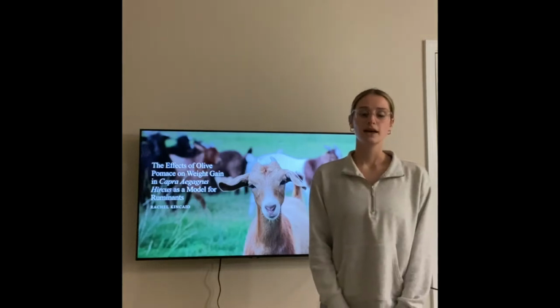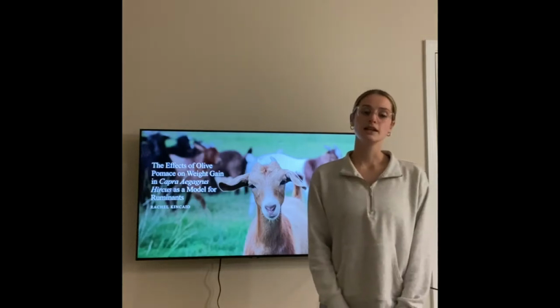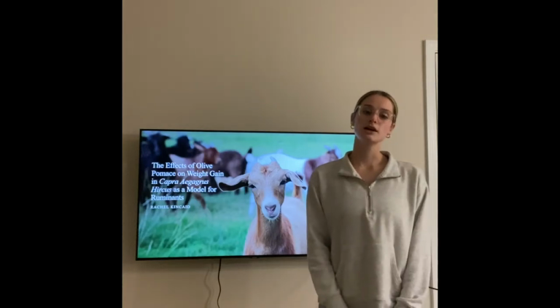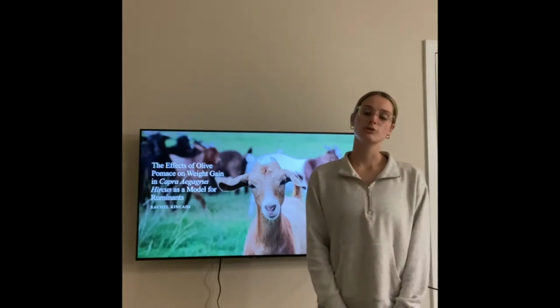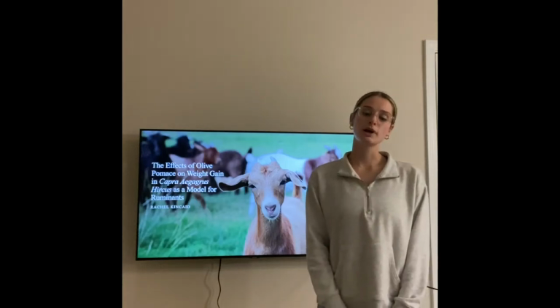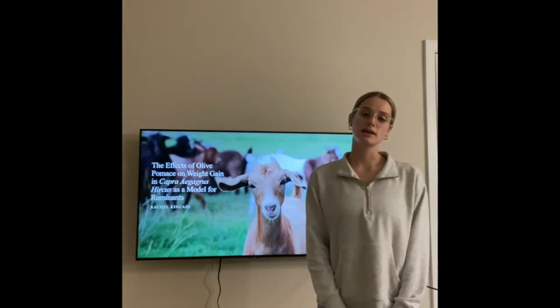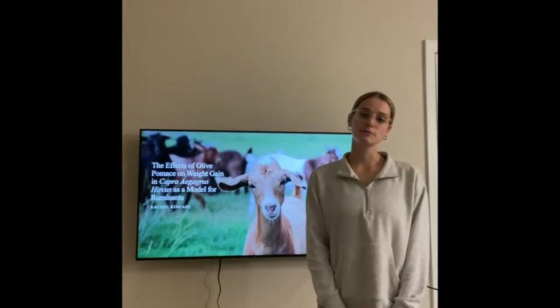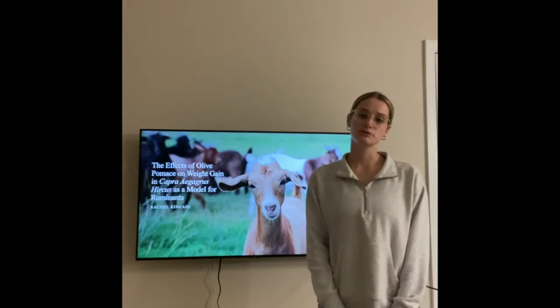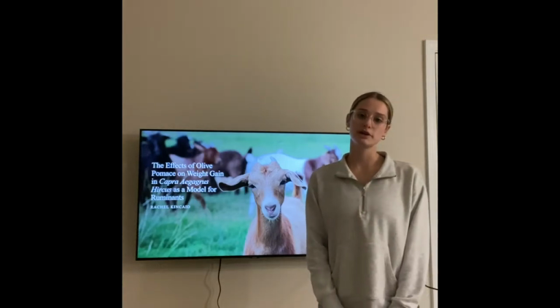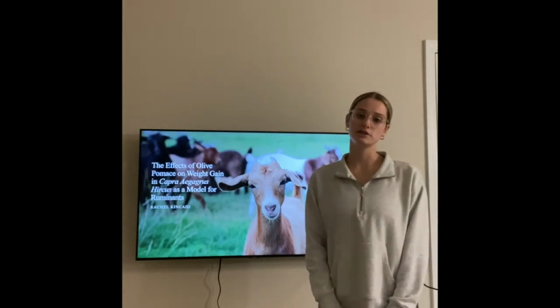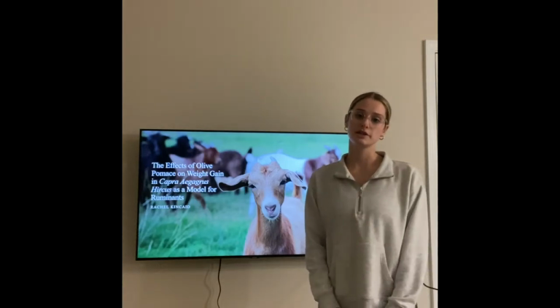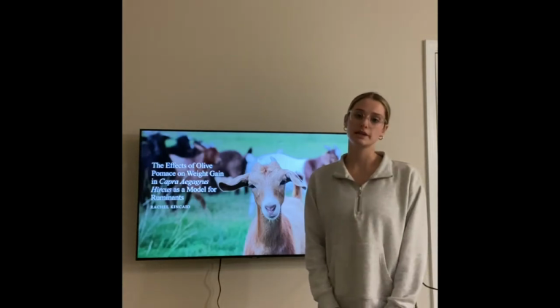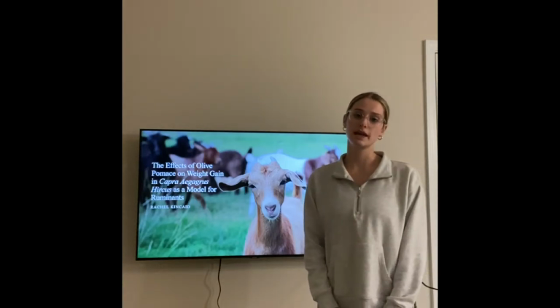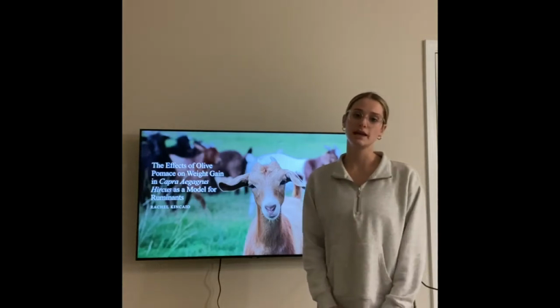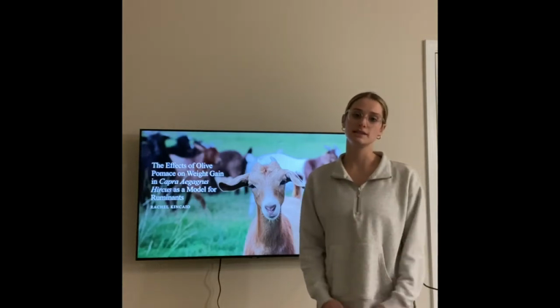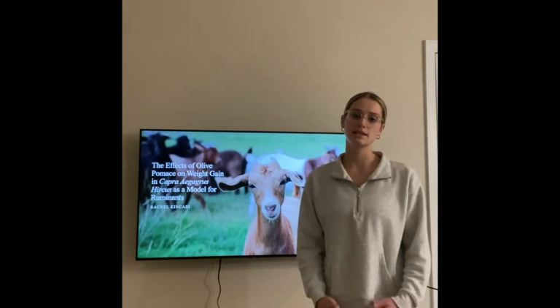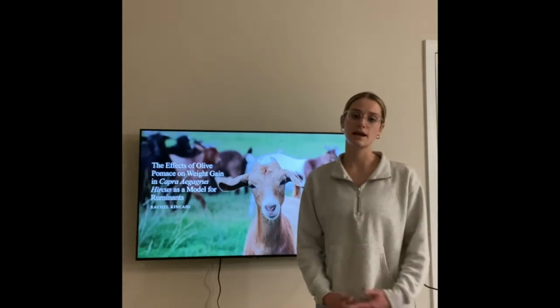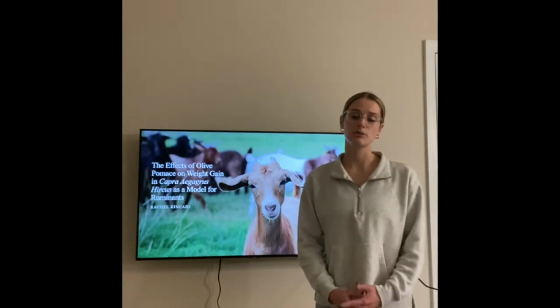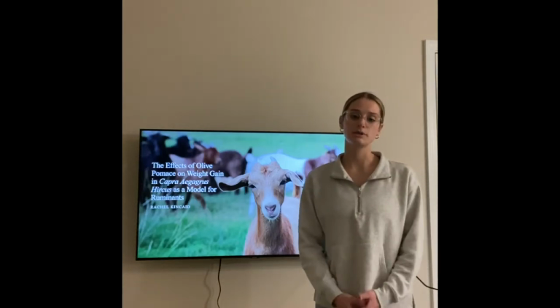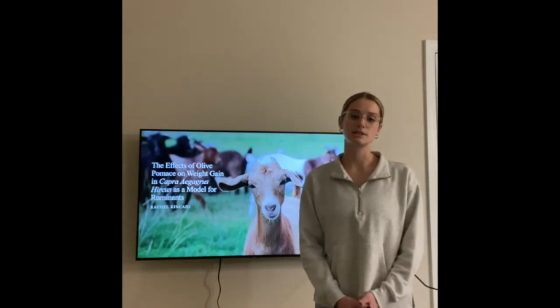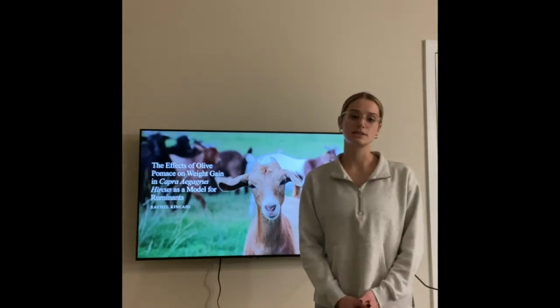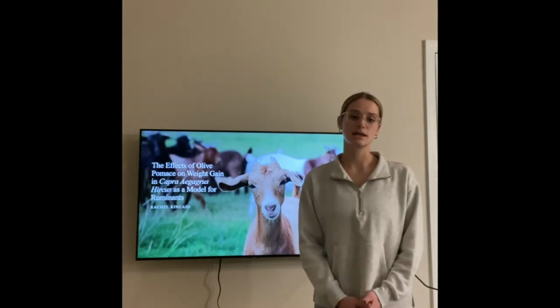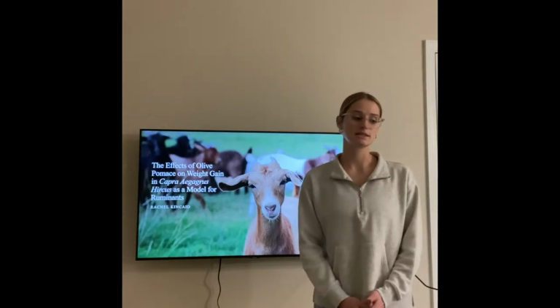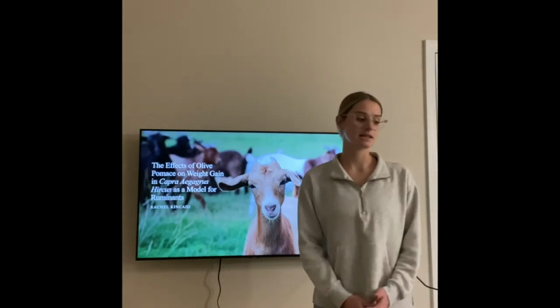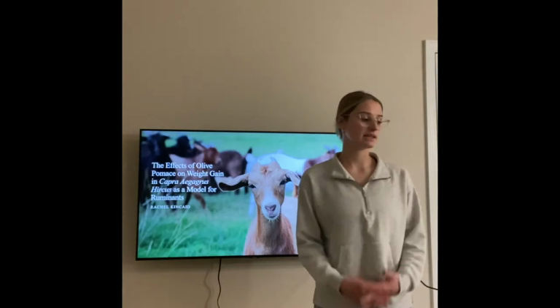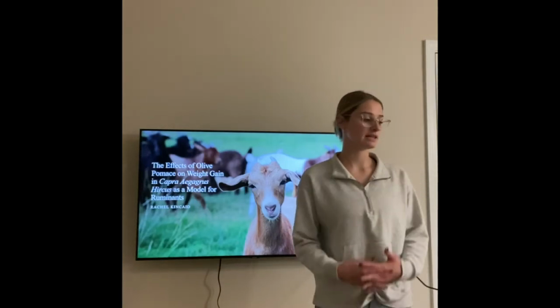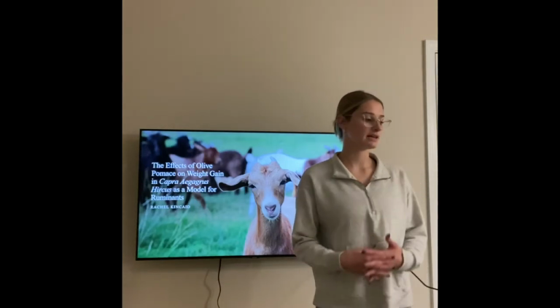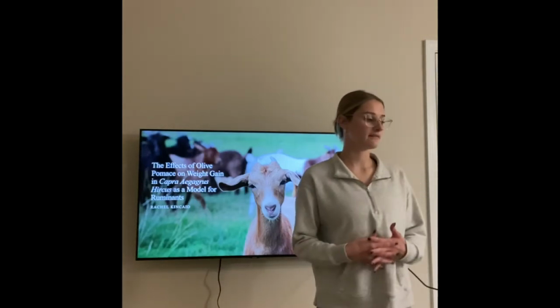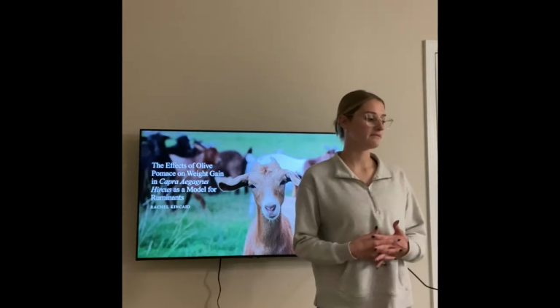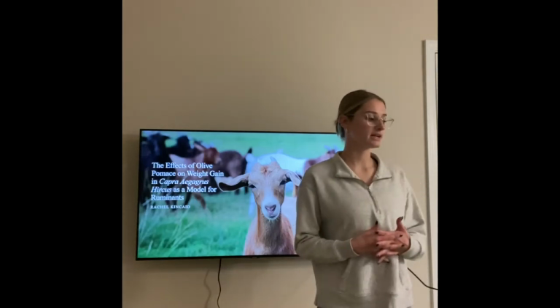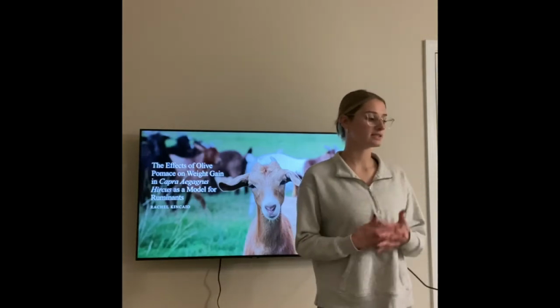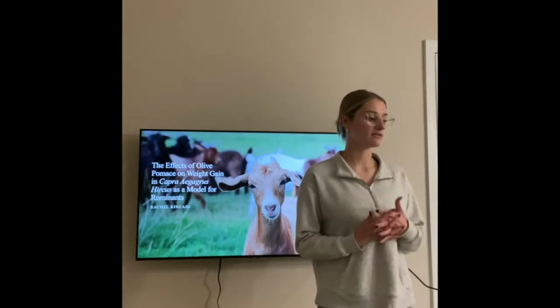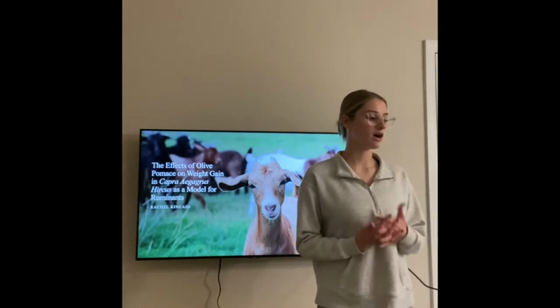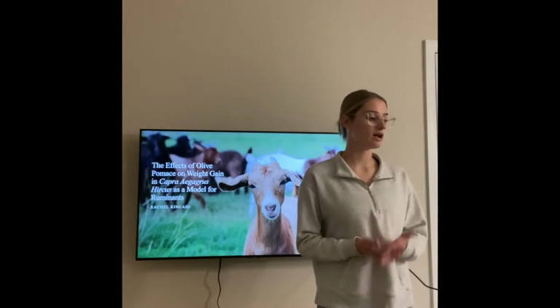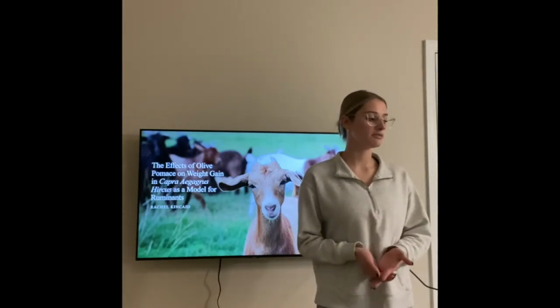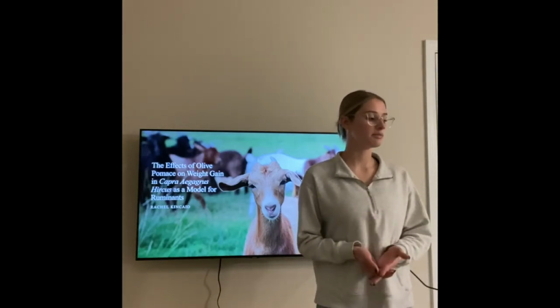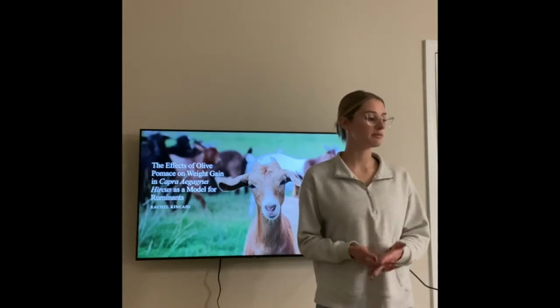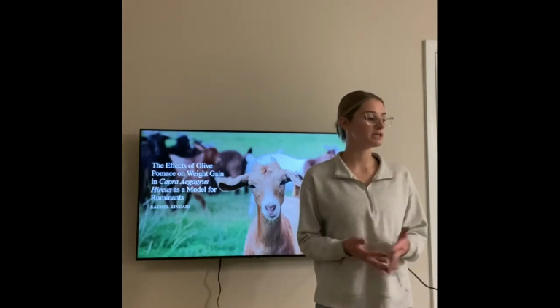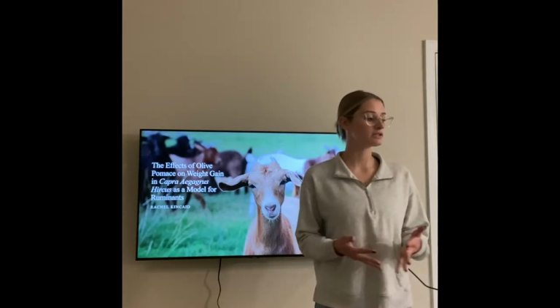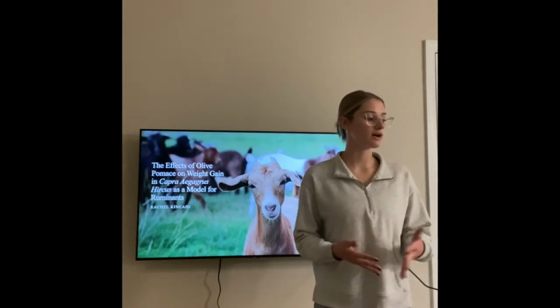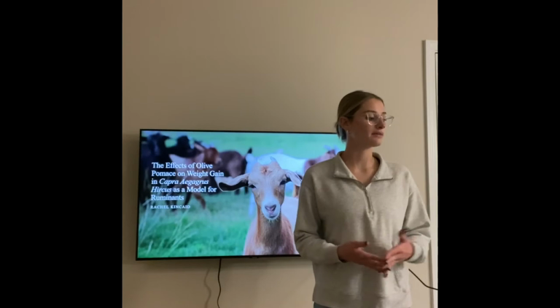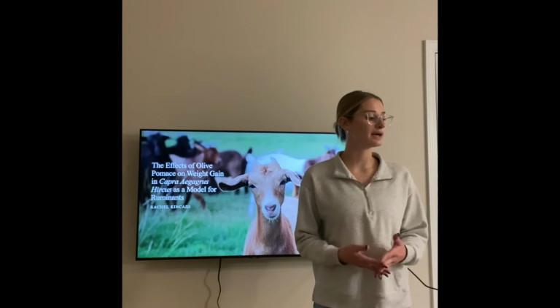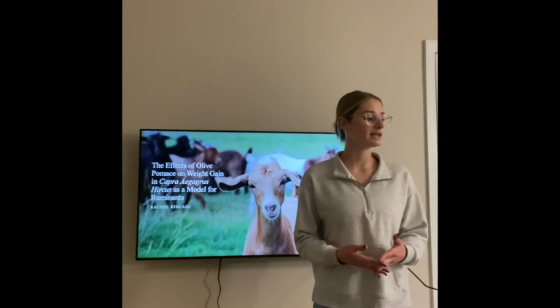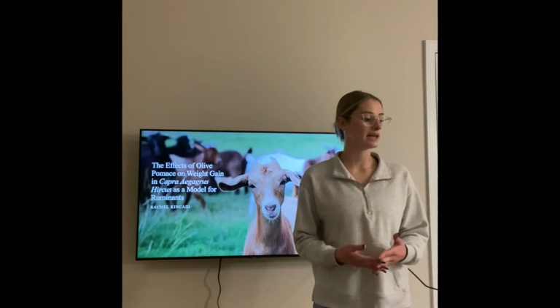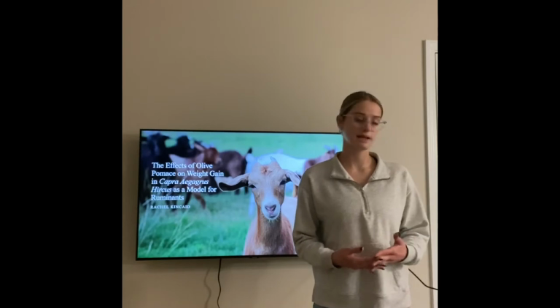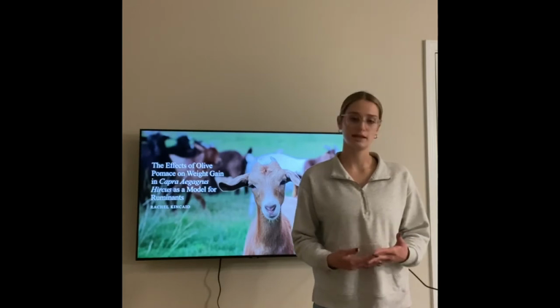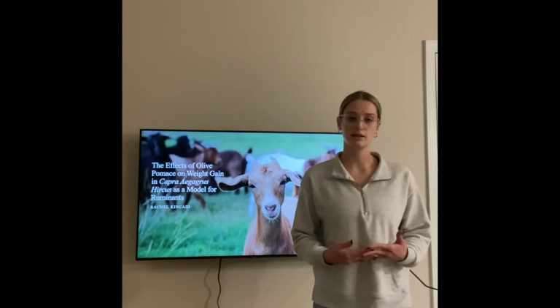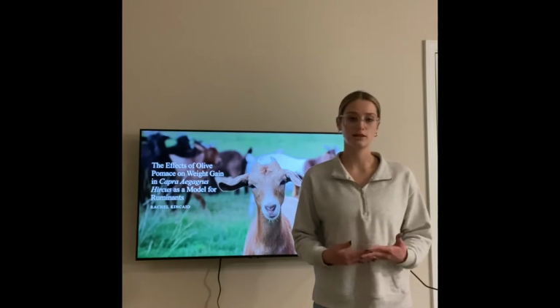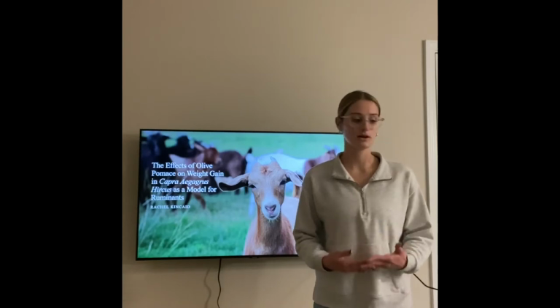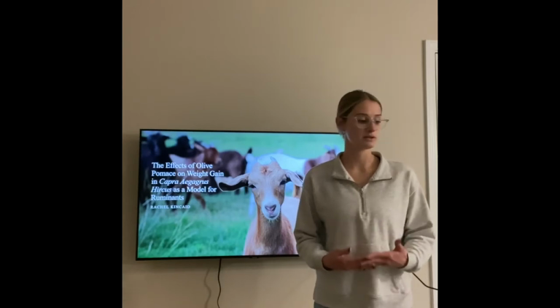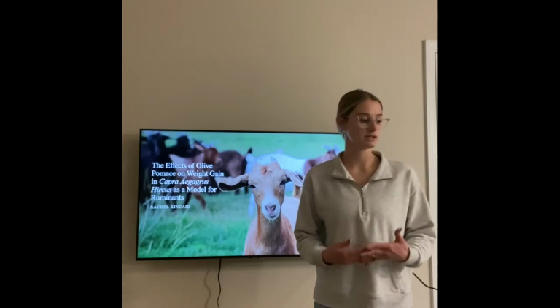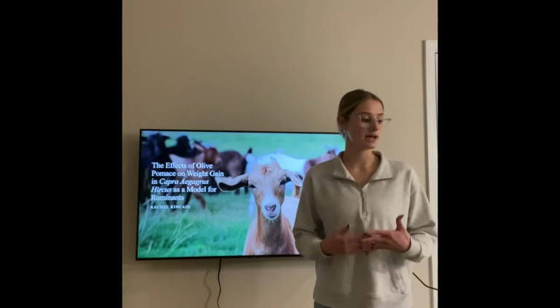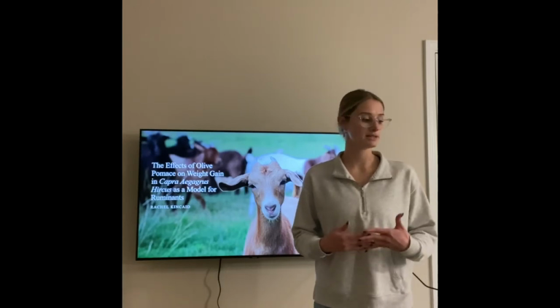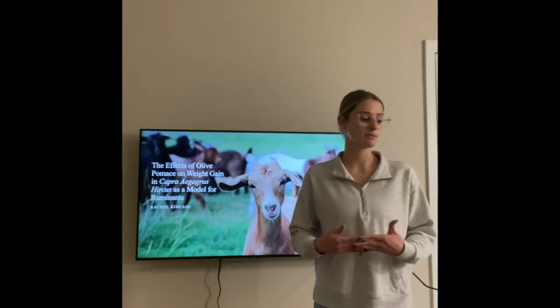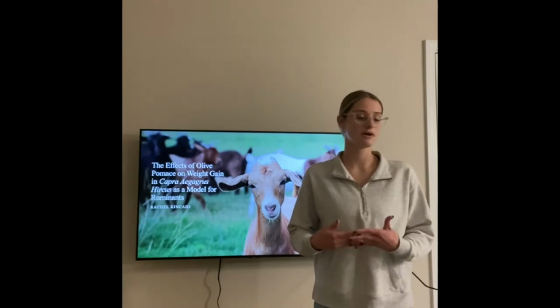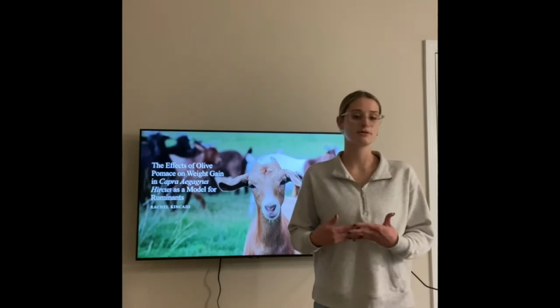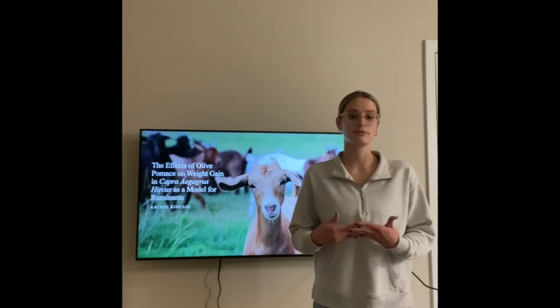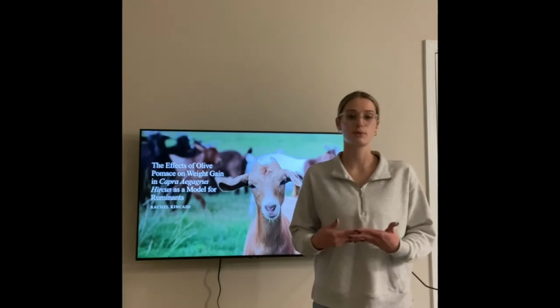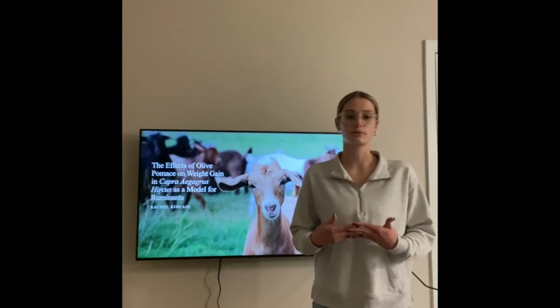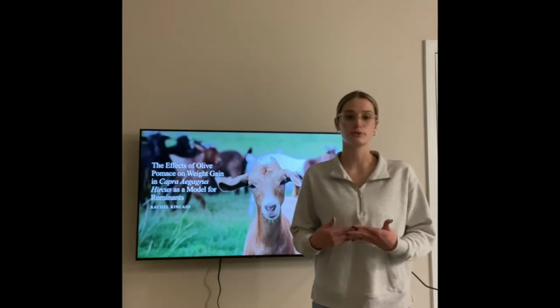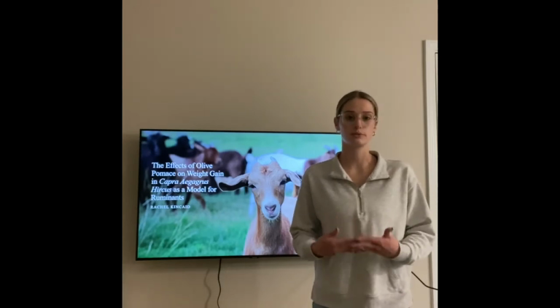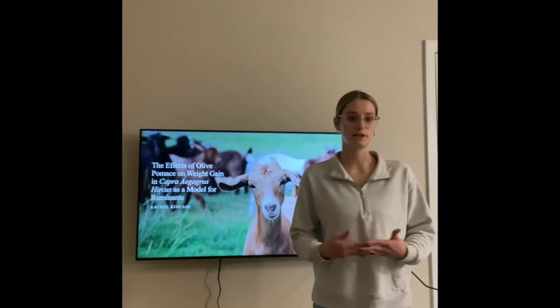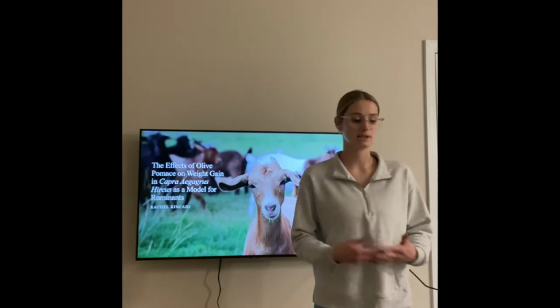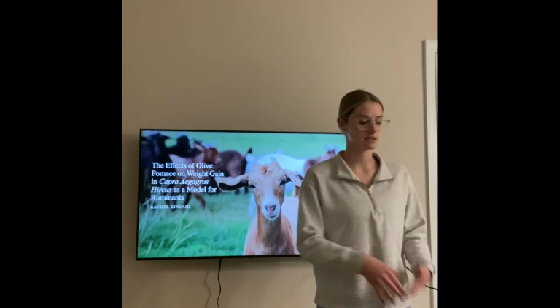Hello, my name is Rachel Kincaid. Today I'll be discussing the effects of olive pumice on weight gain in goats as a model for ruminants.